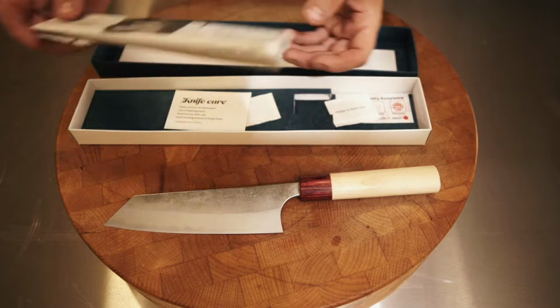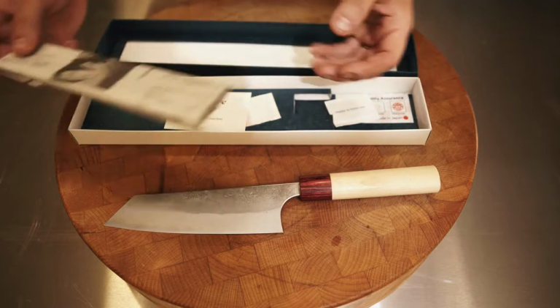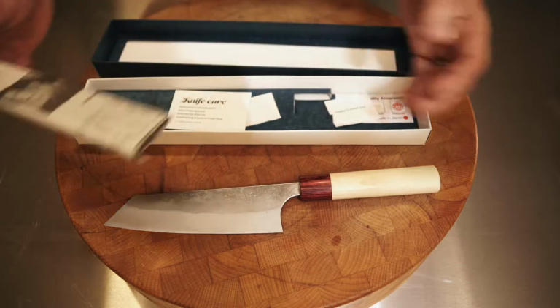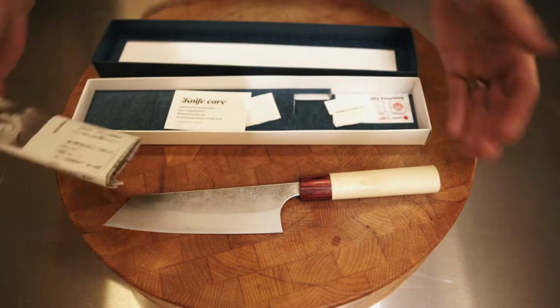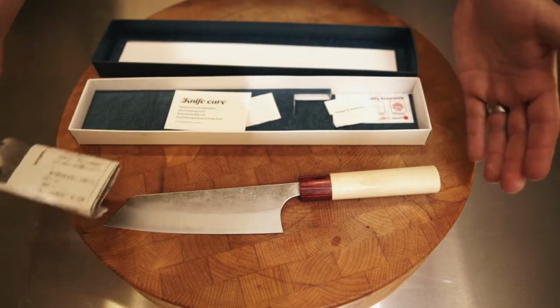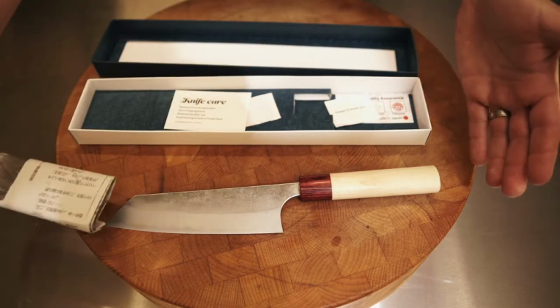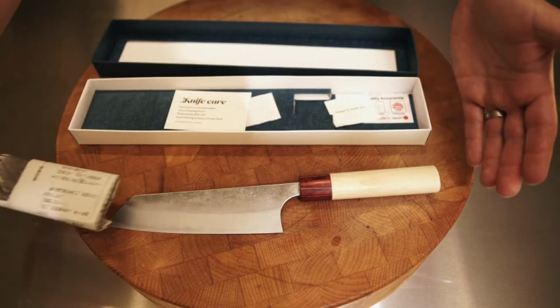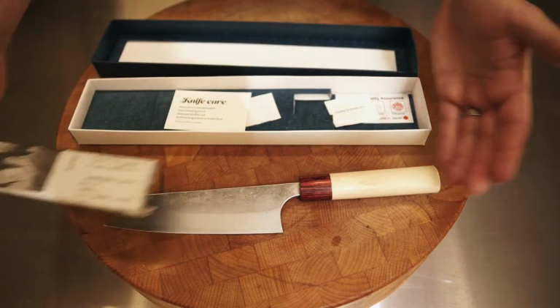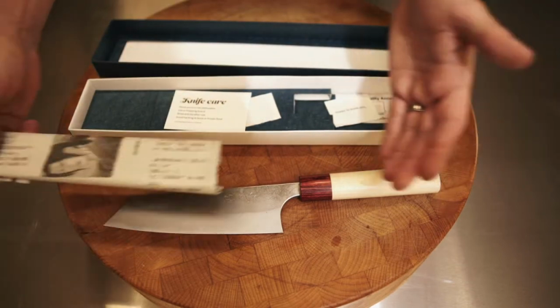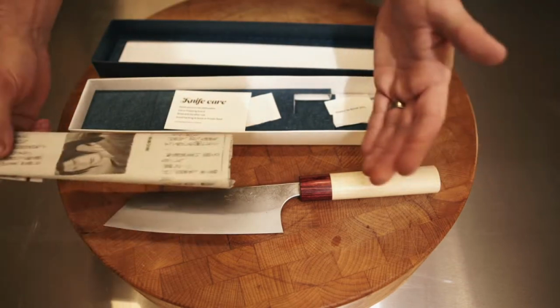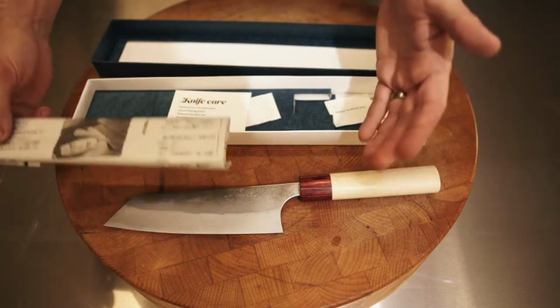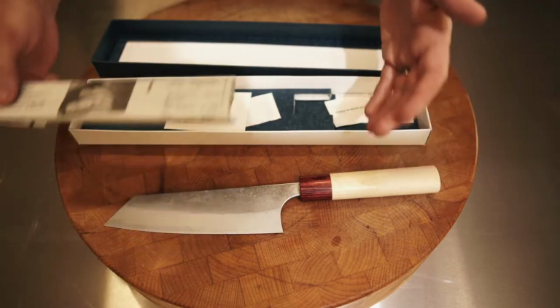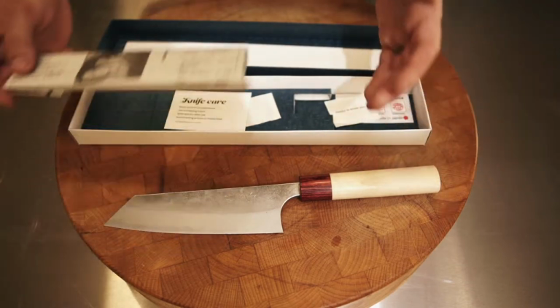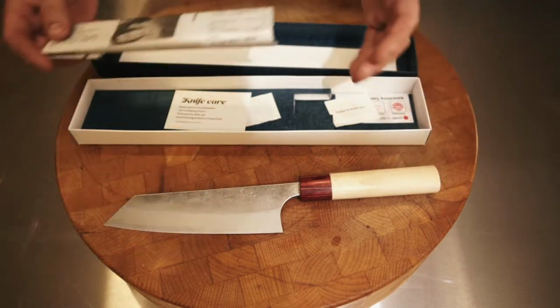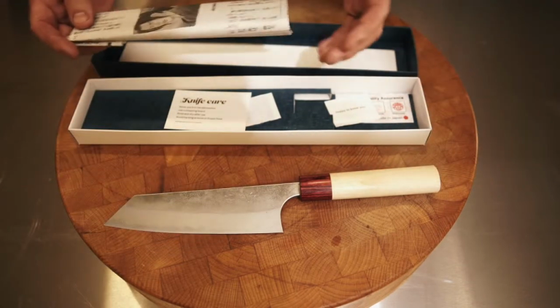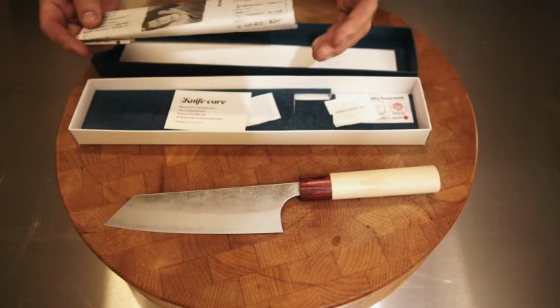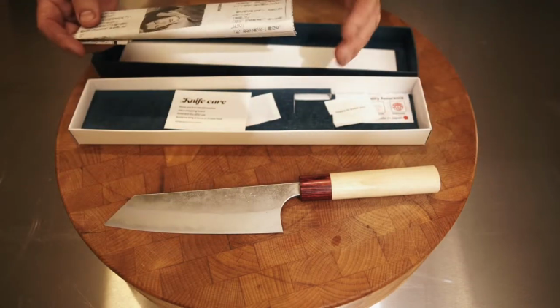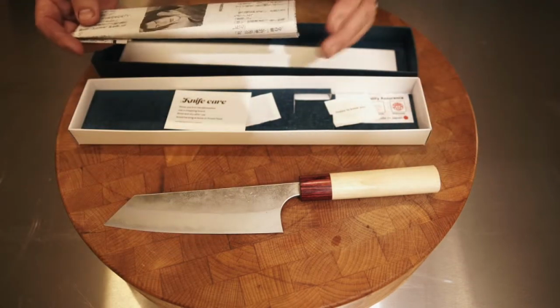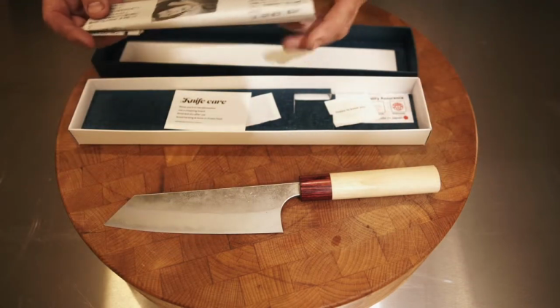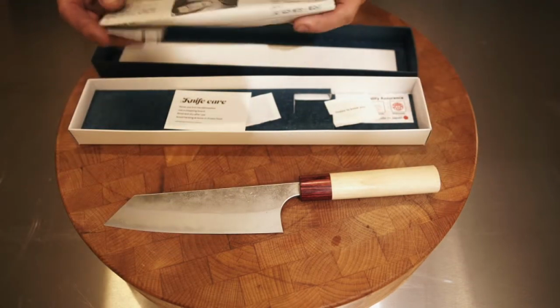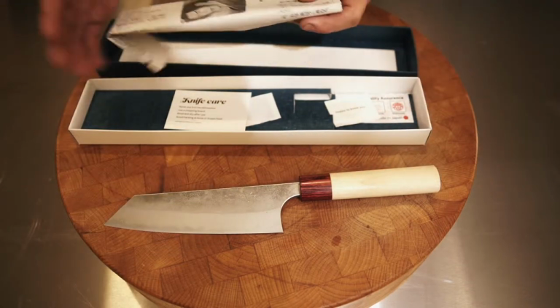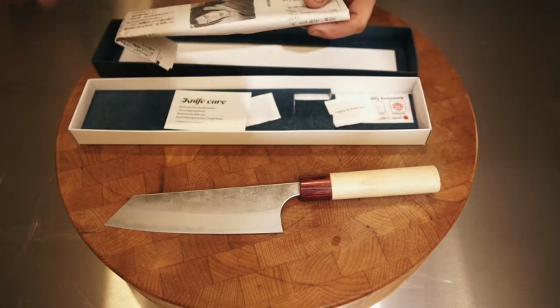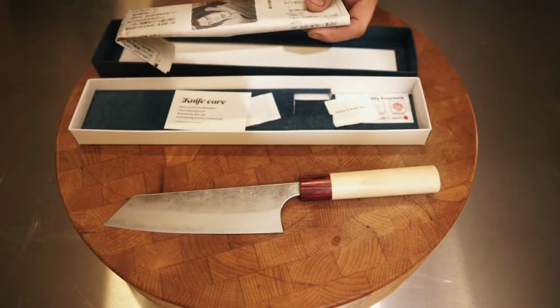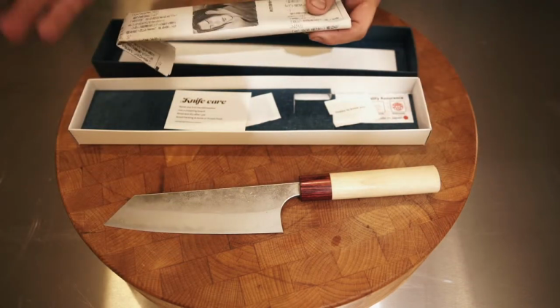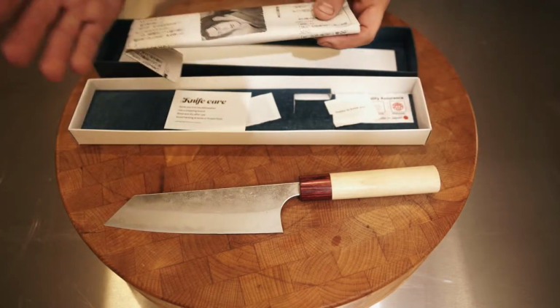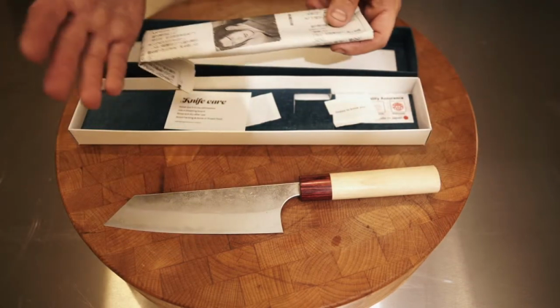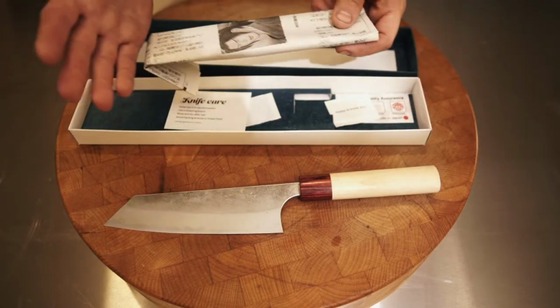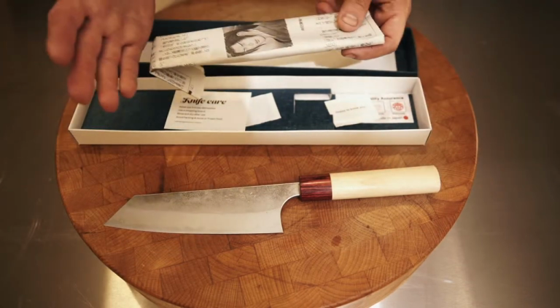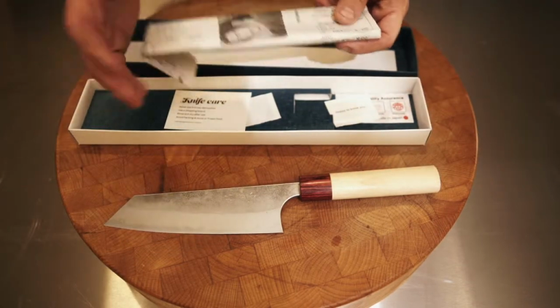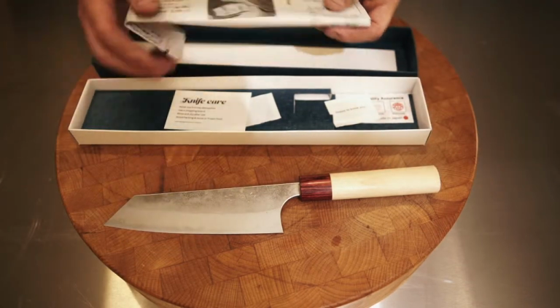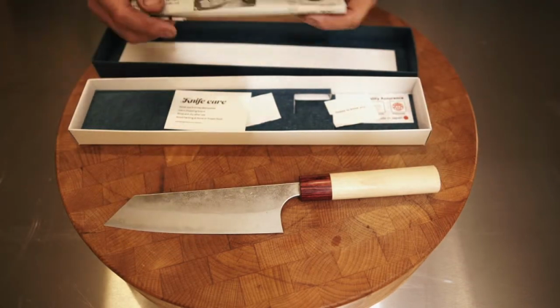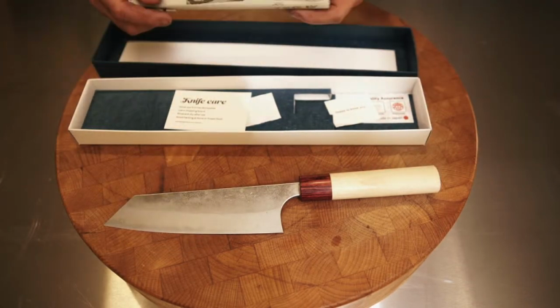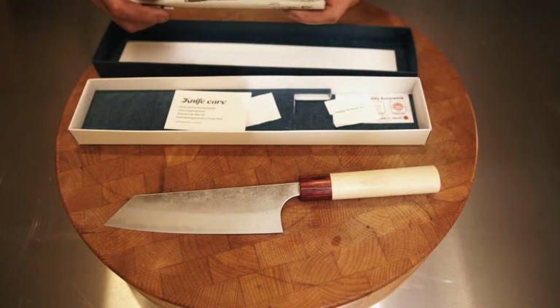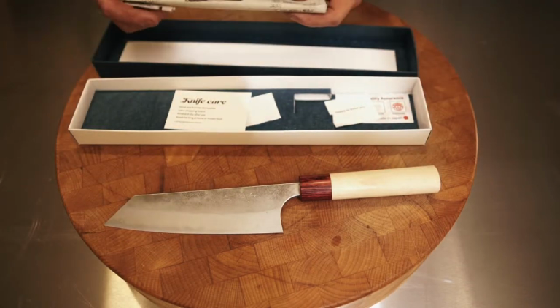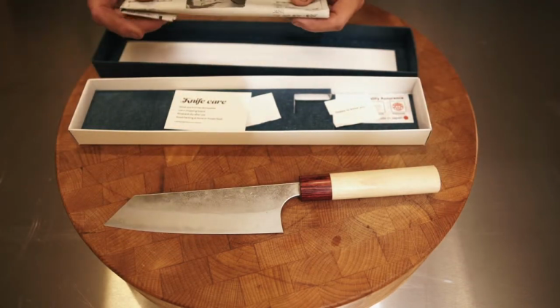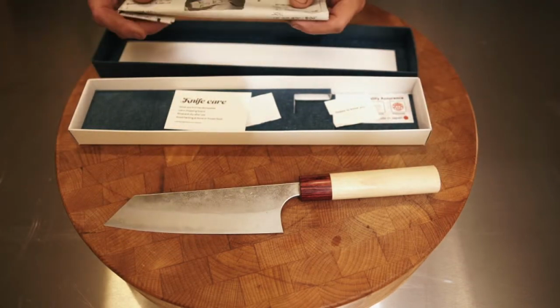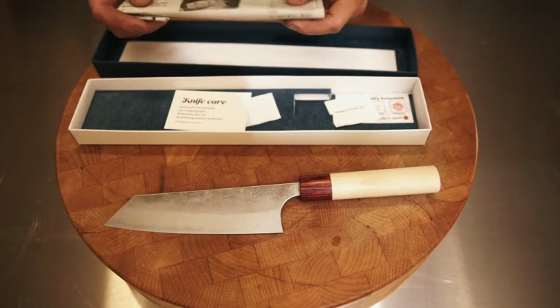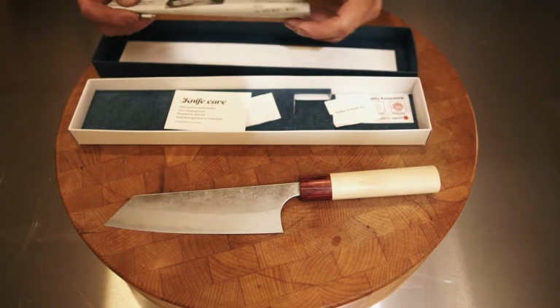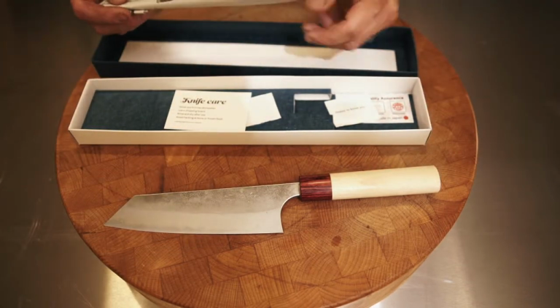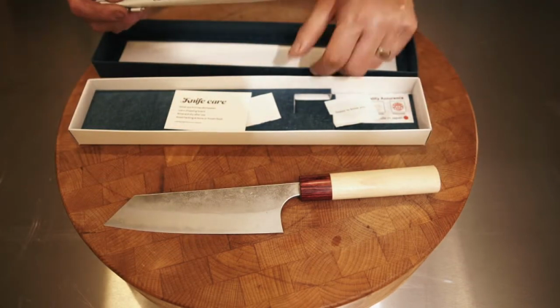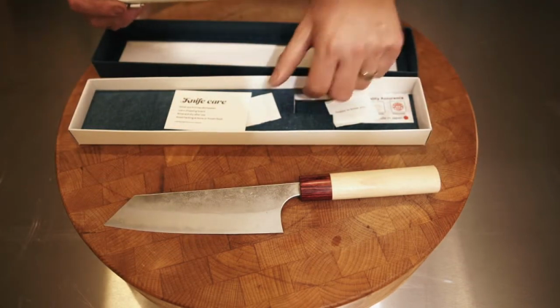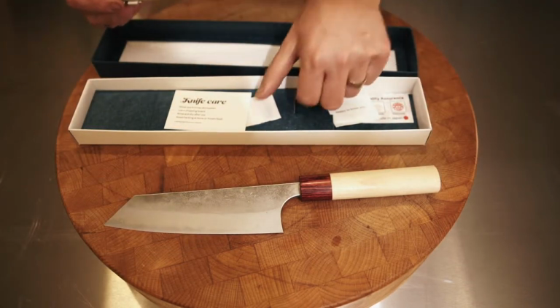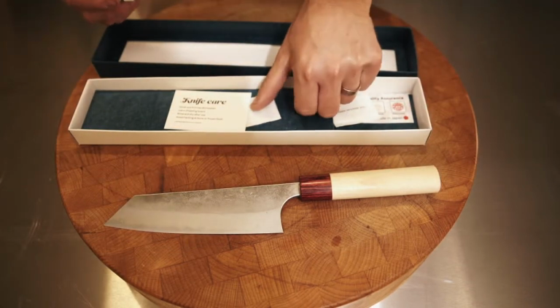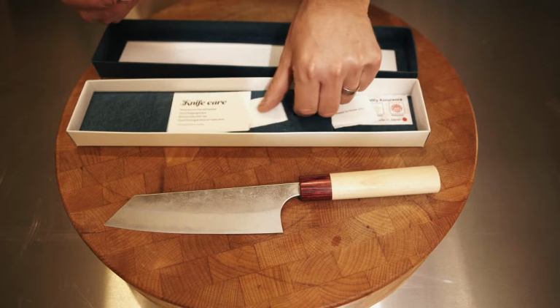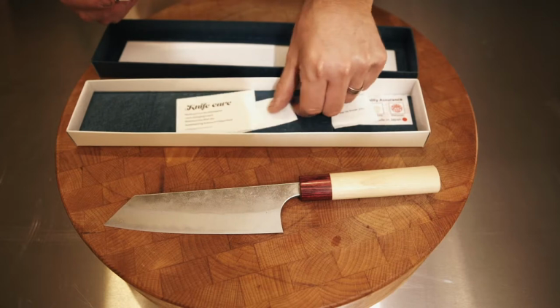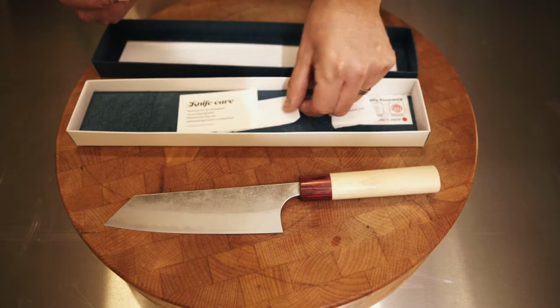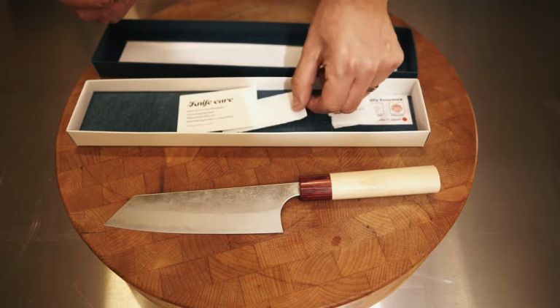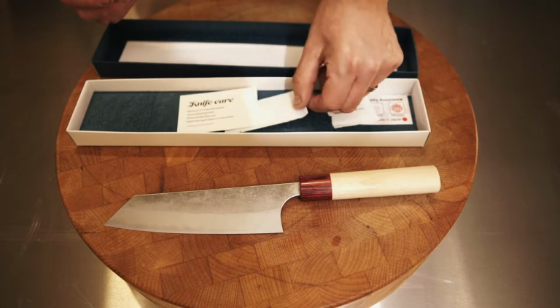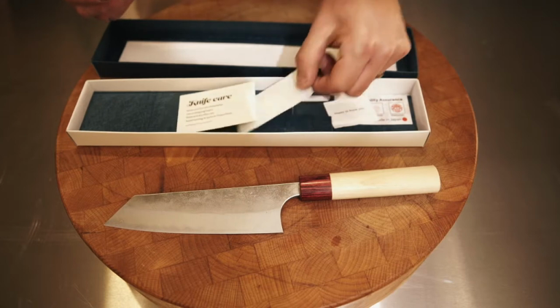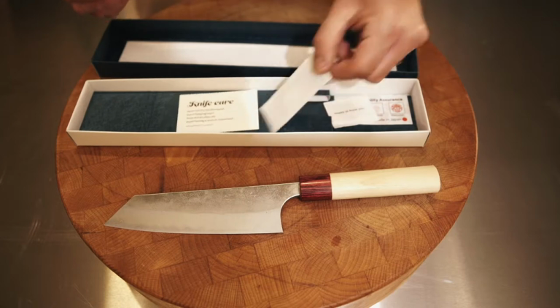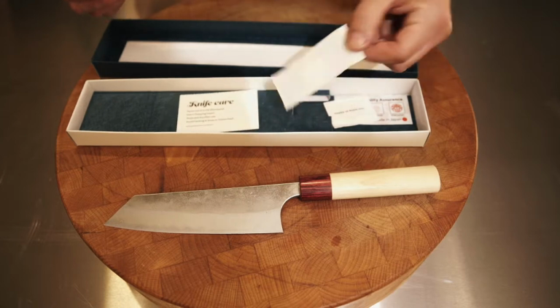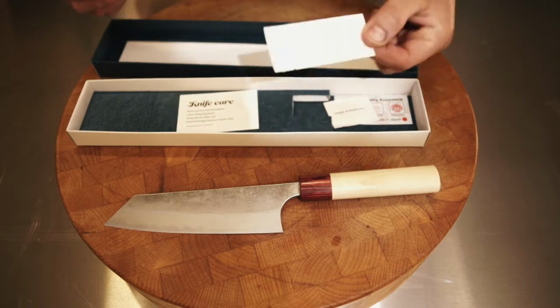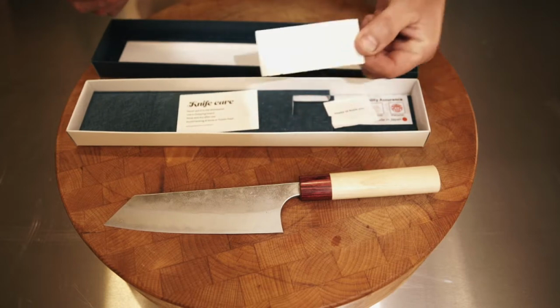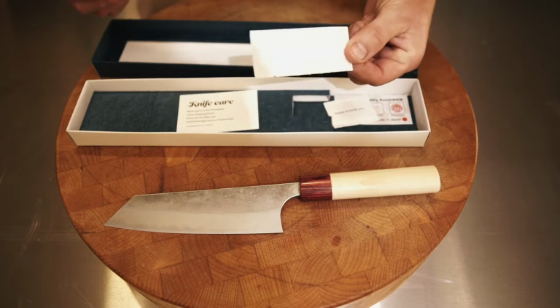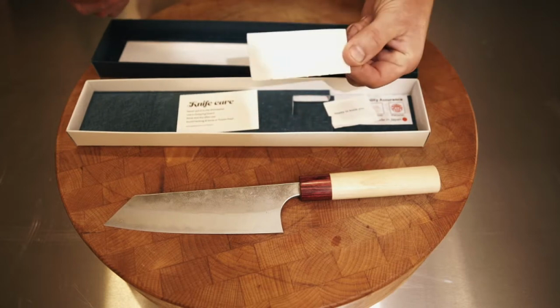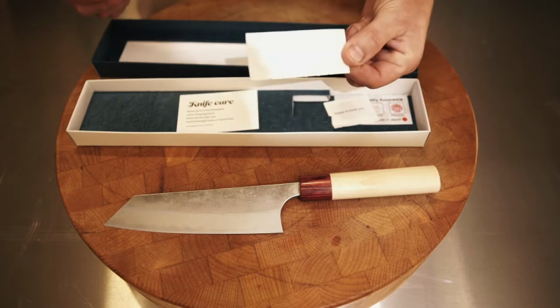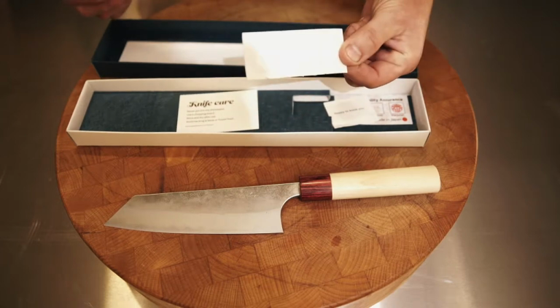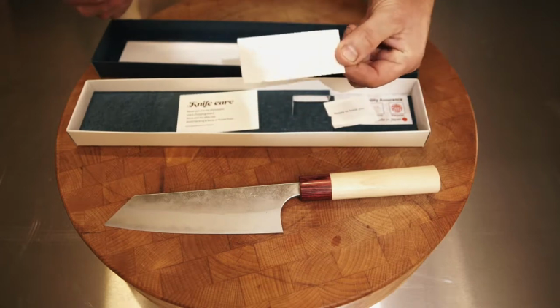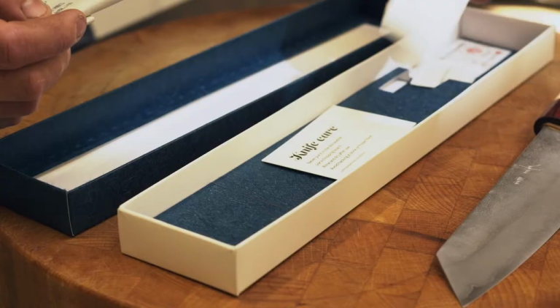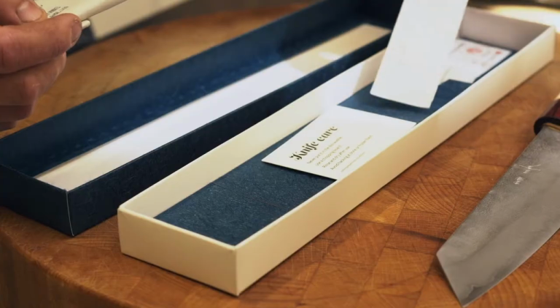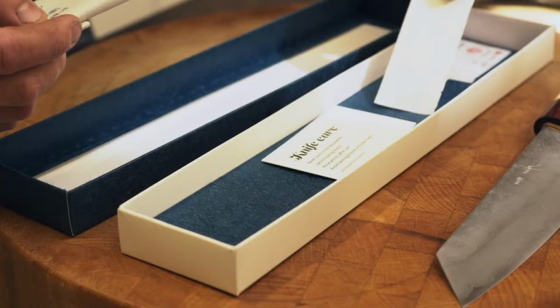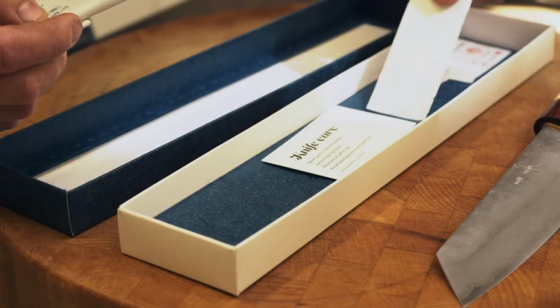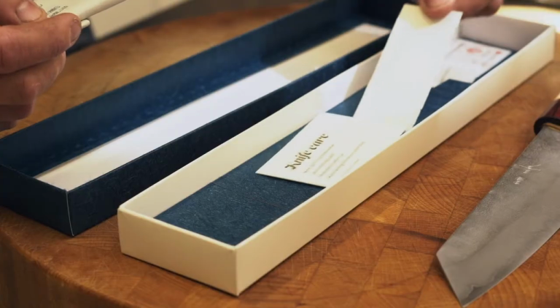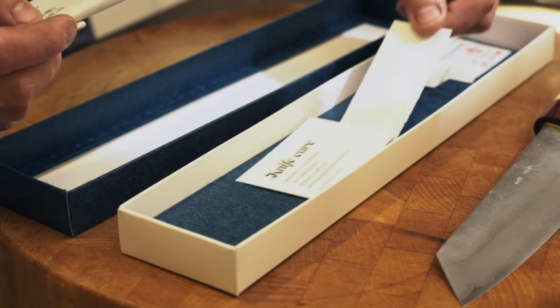If you do ever put that back in there, do be careful you don't stab yourself in the hand — it does happen. If you do, we always include a plaster in every knife.